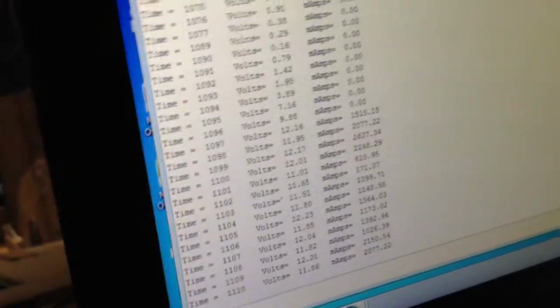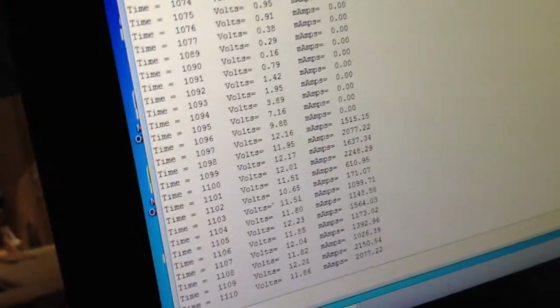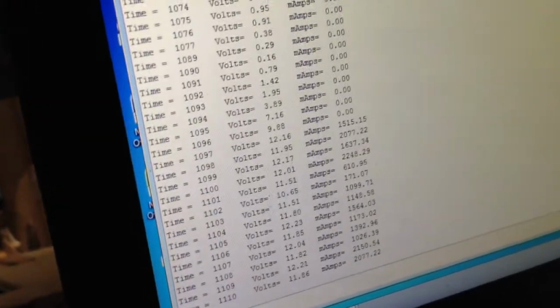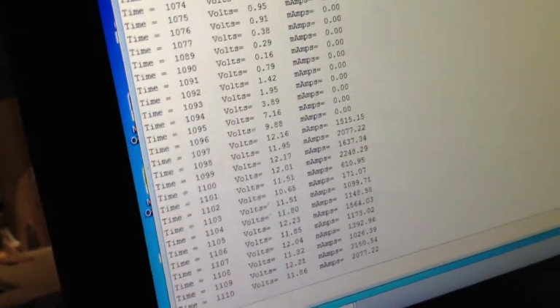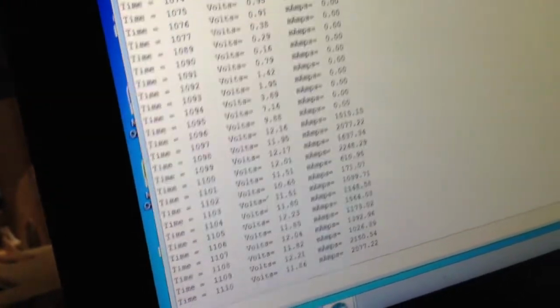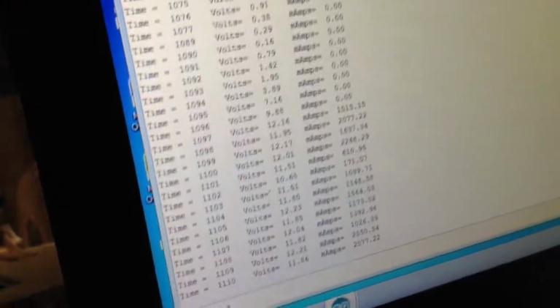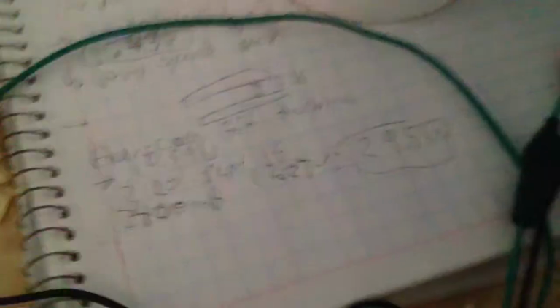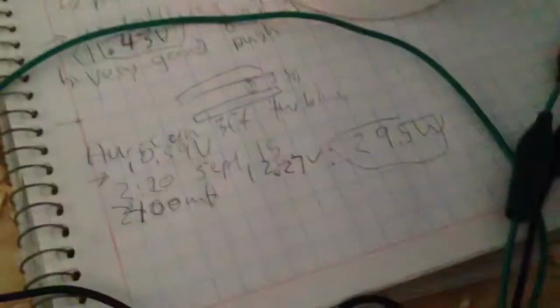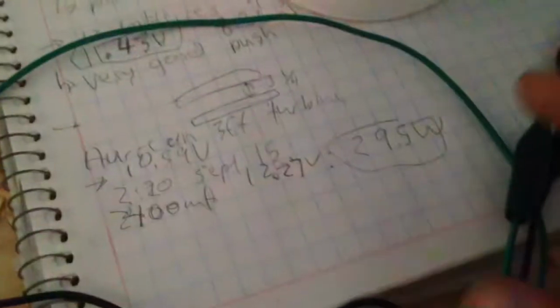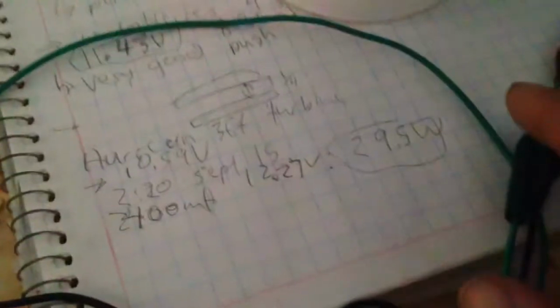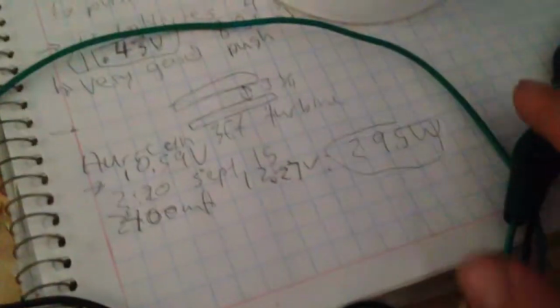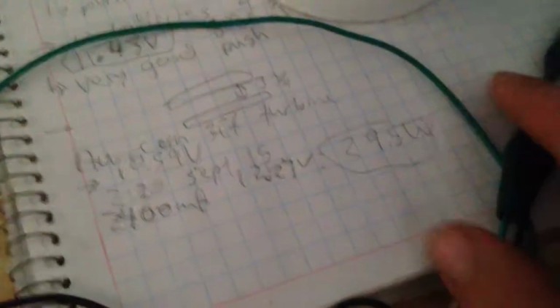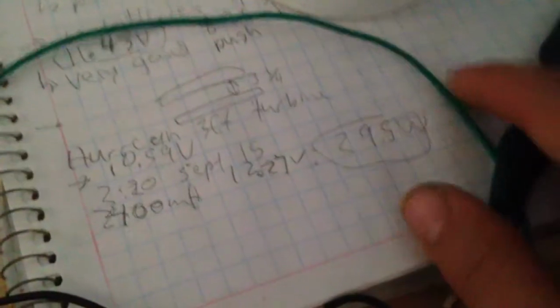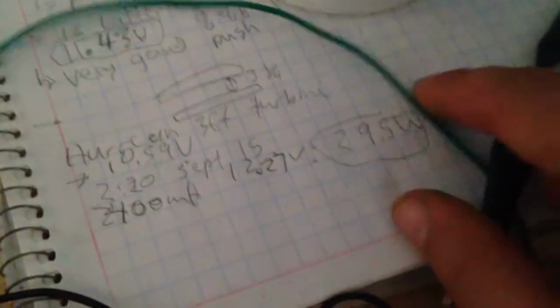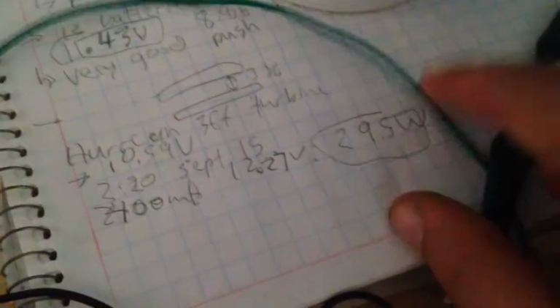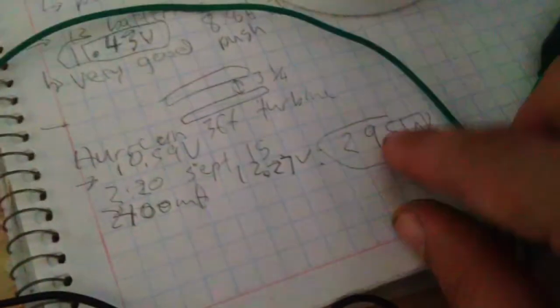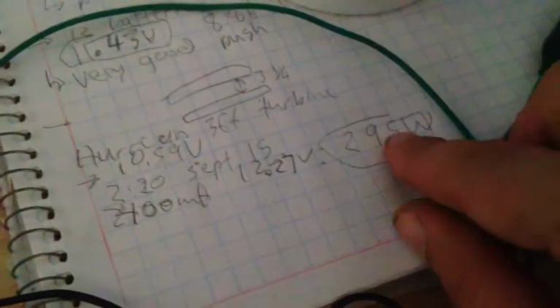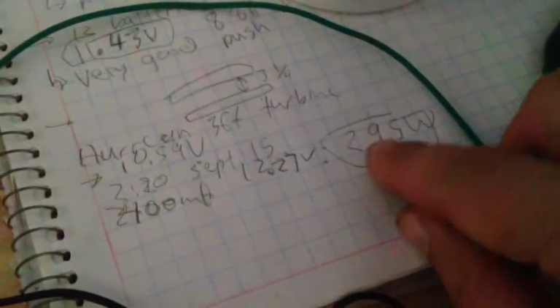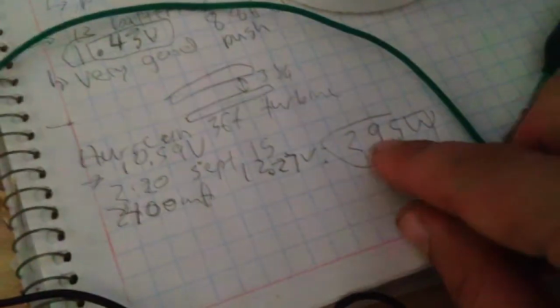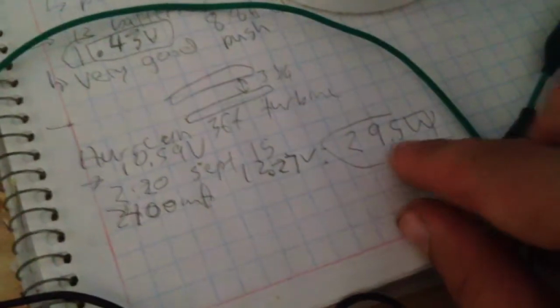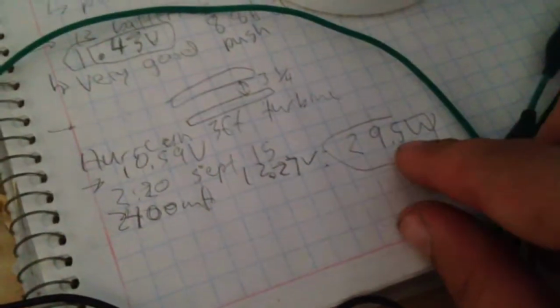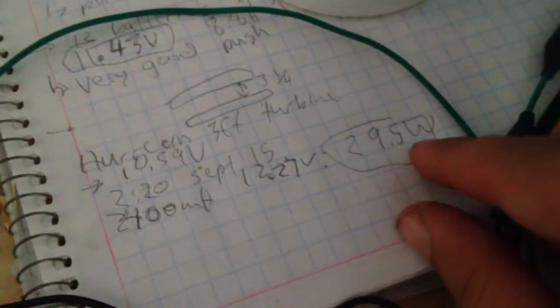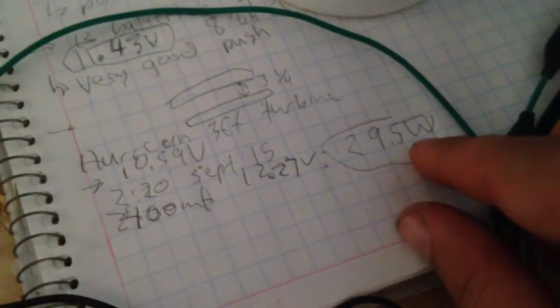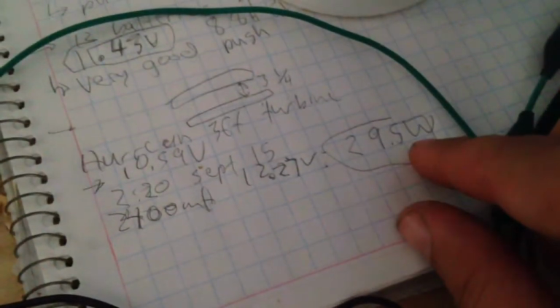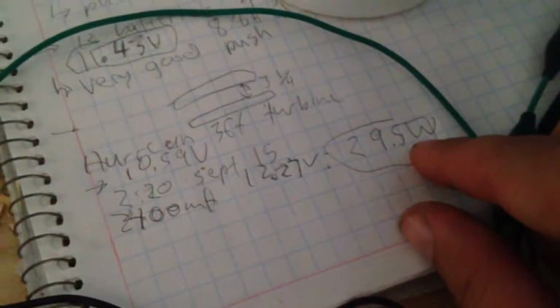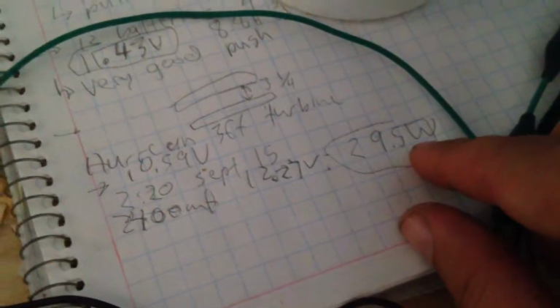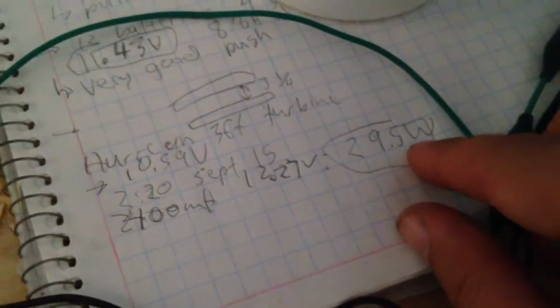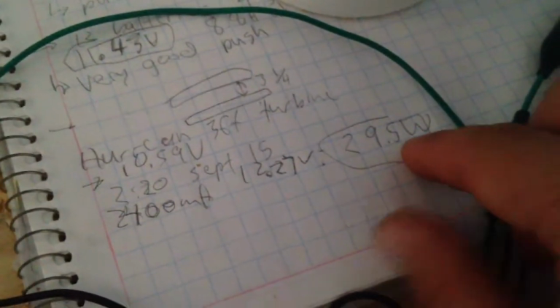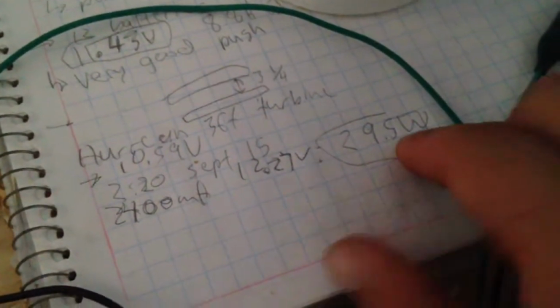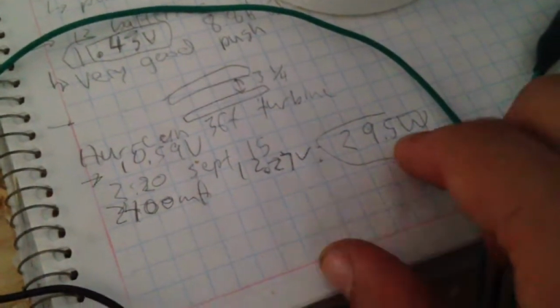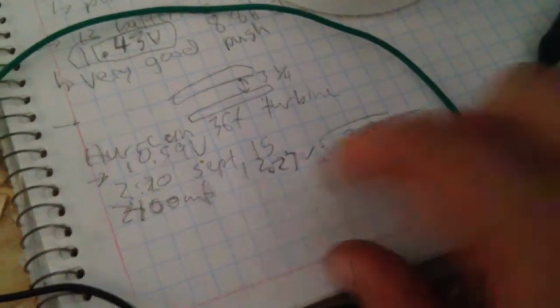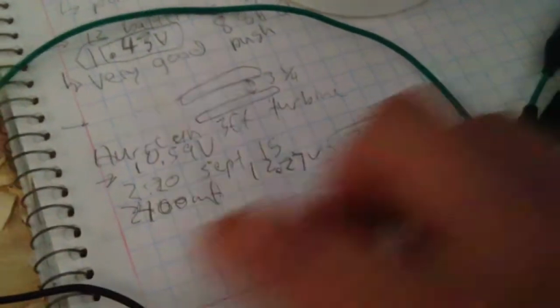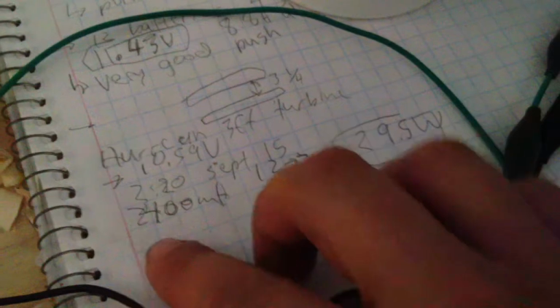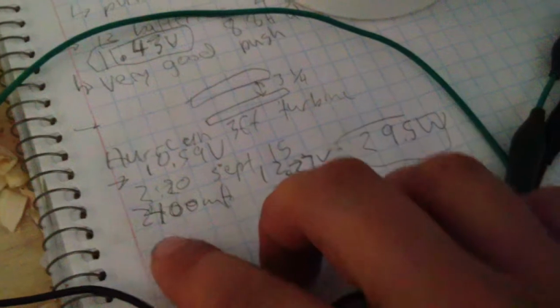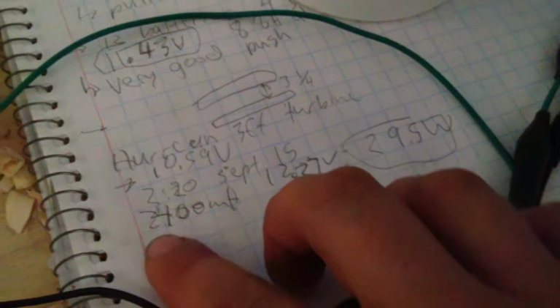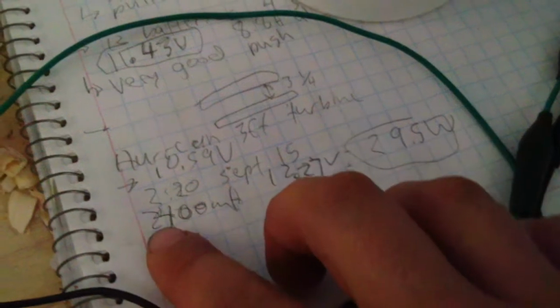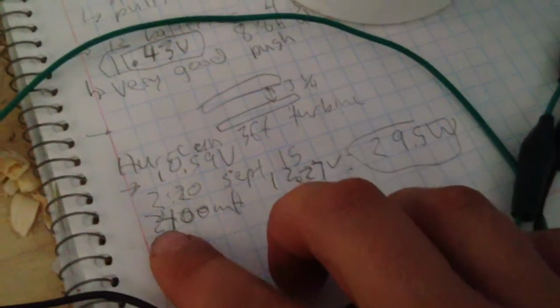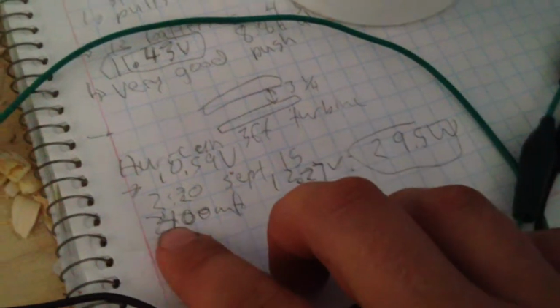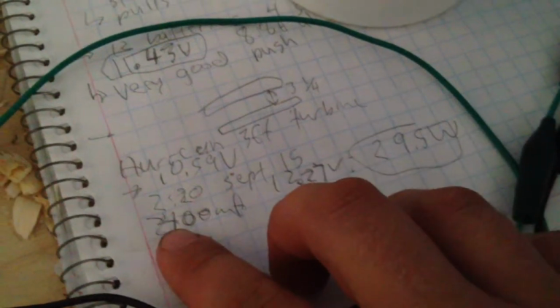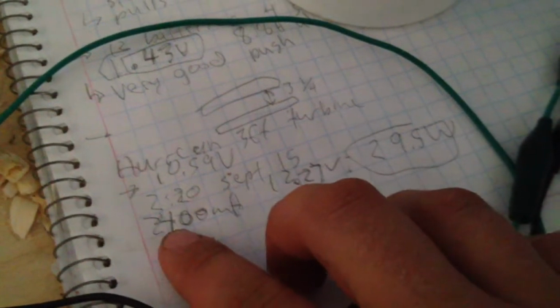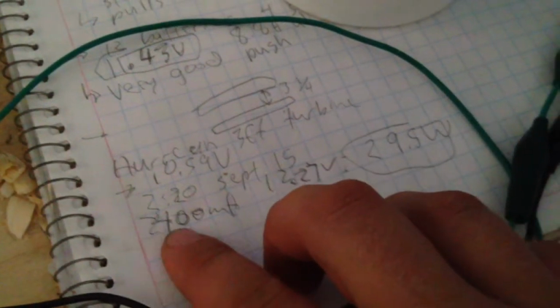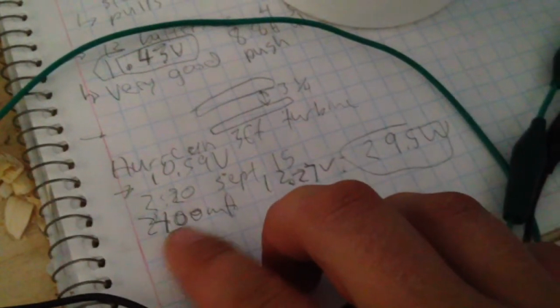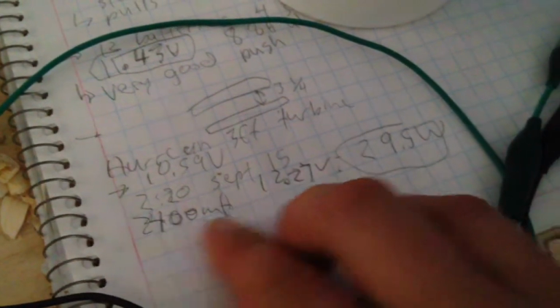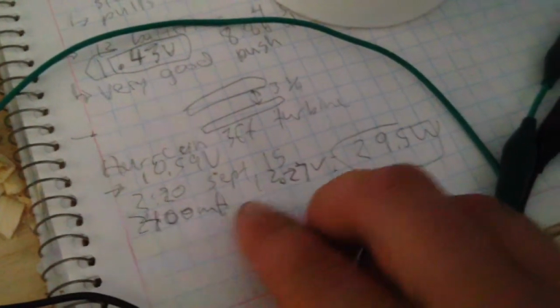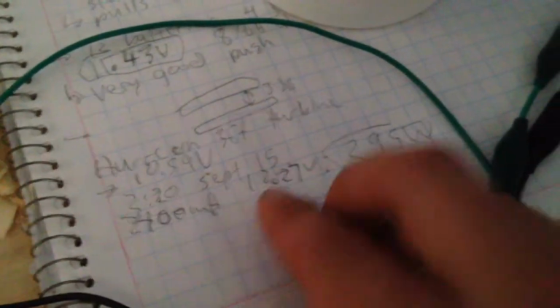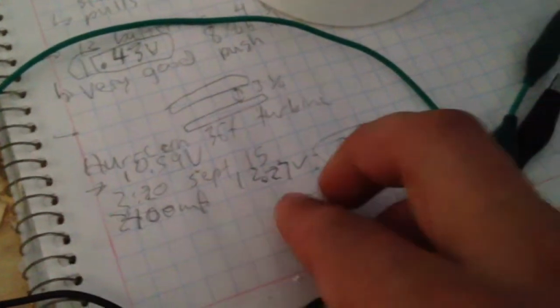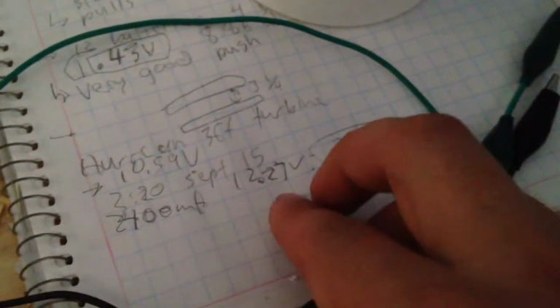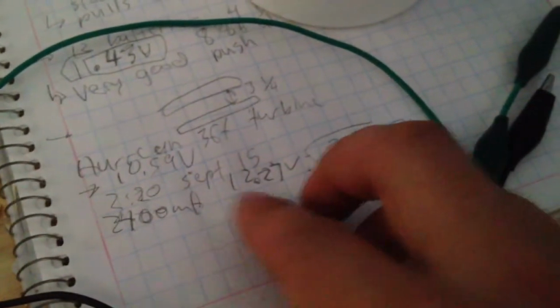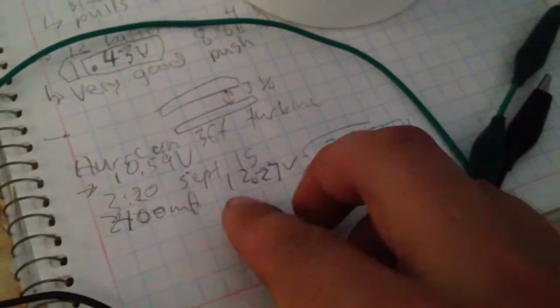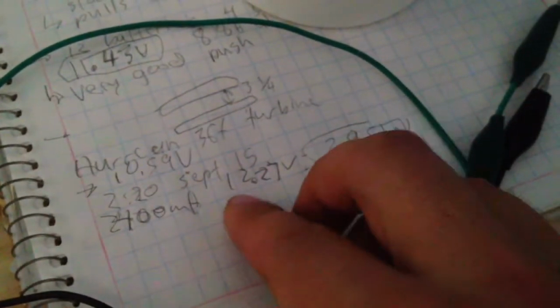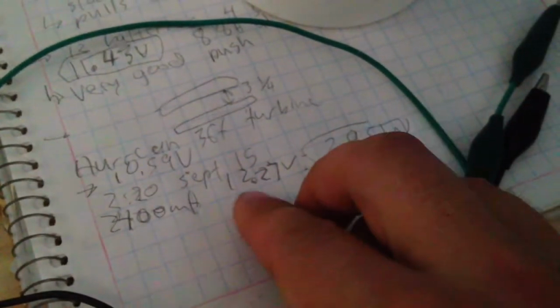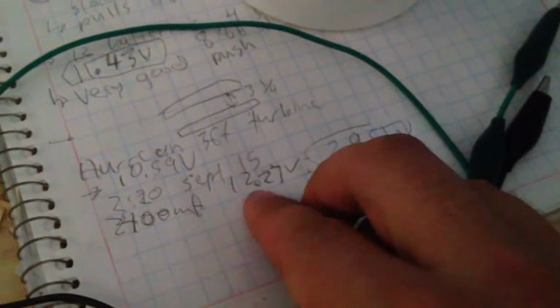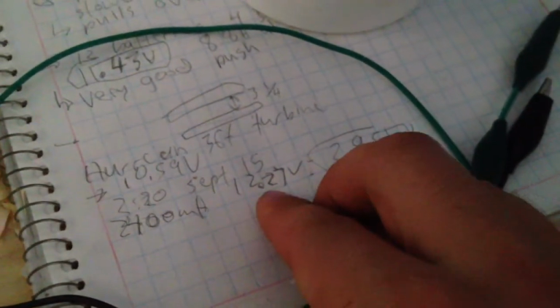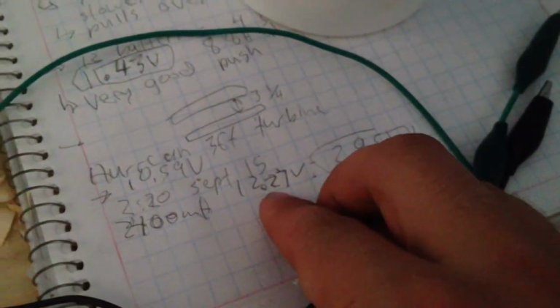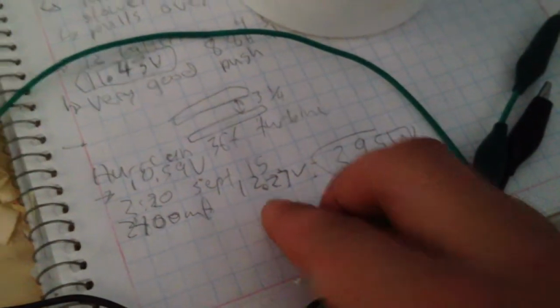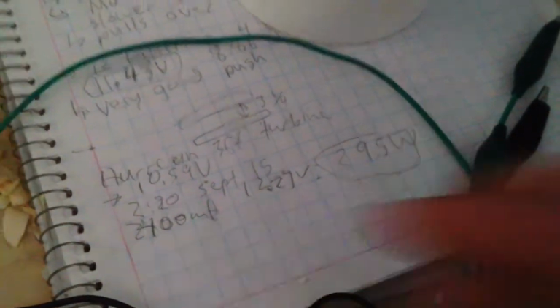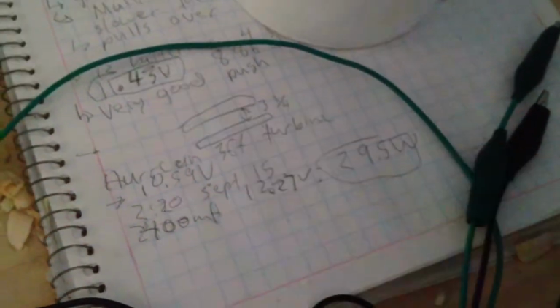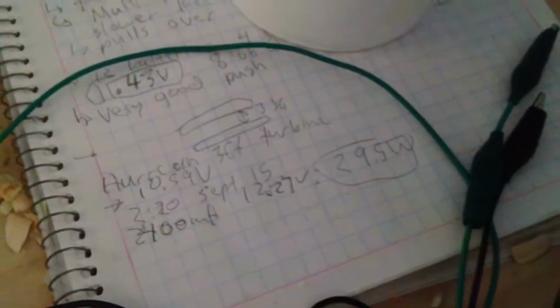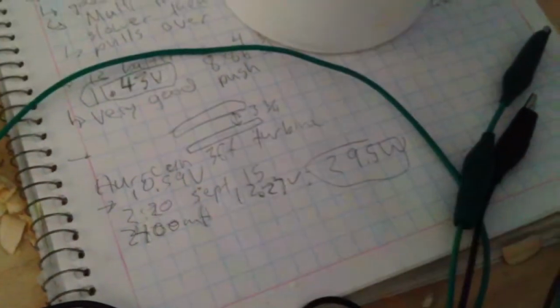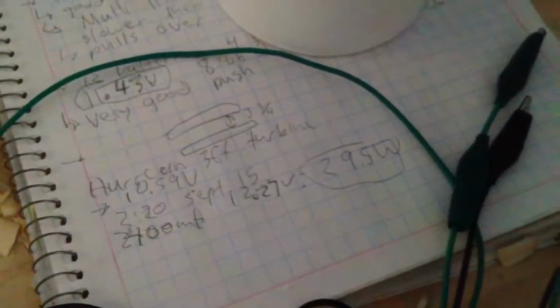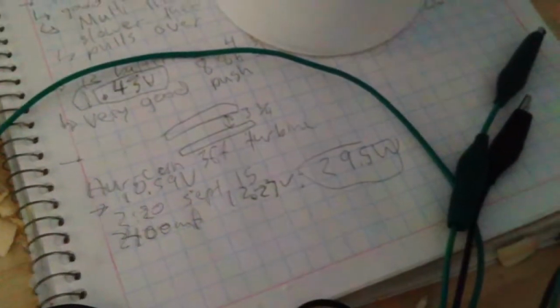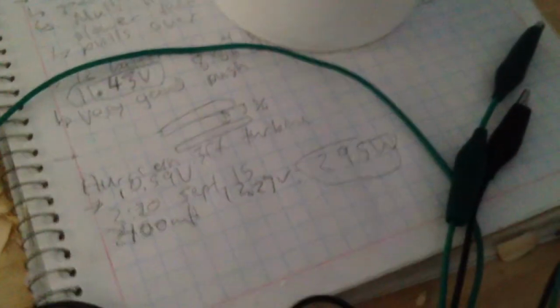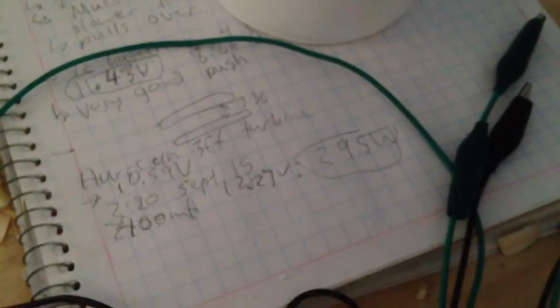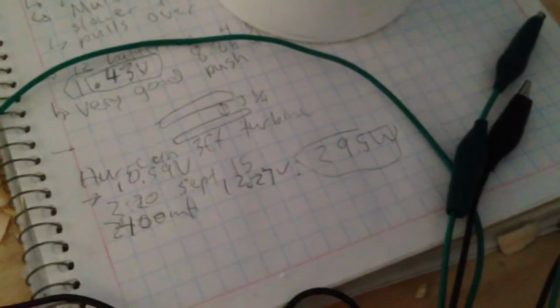At maximum 29.5 watts — 2.4 amps at 12.27 volts.